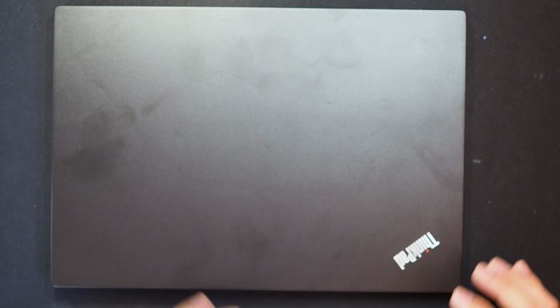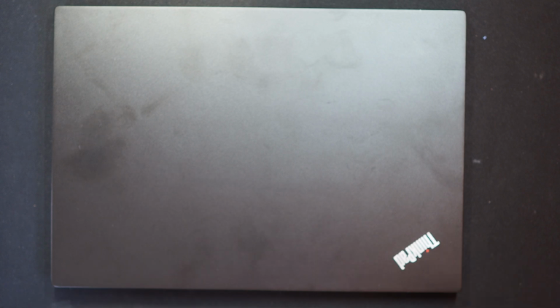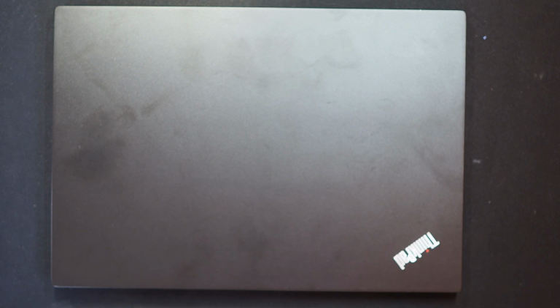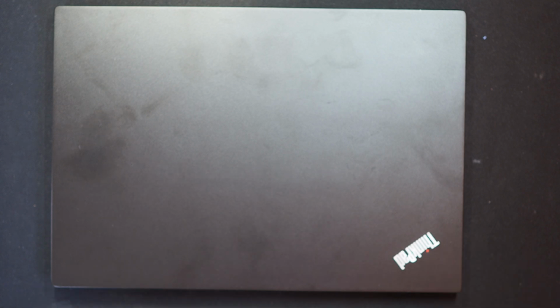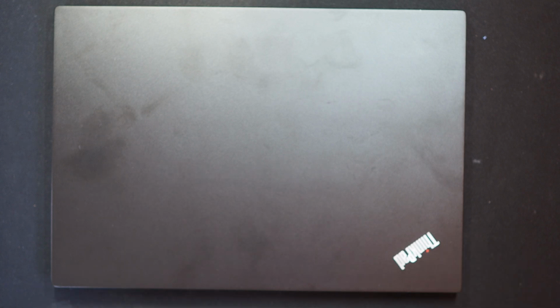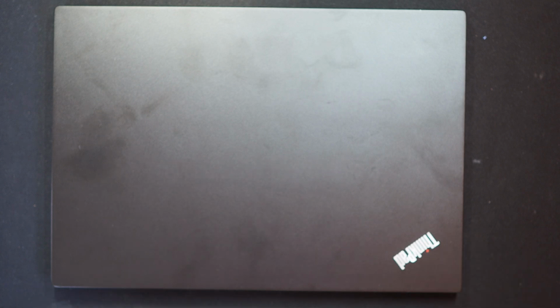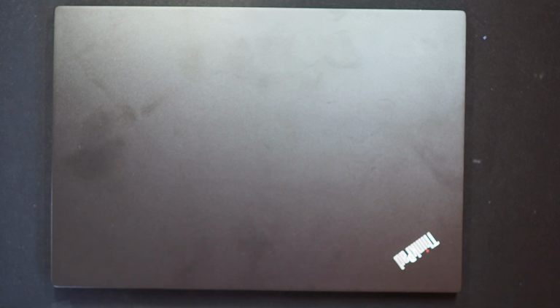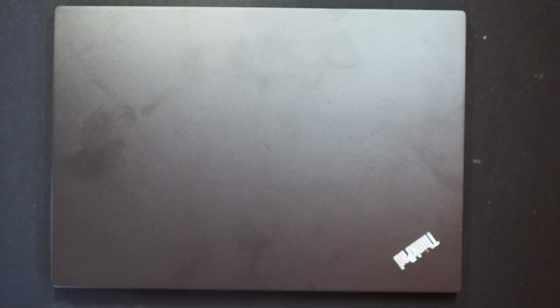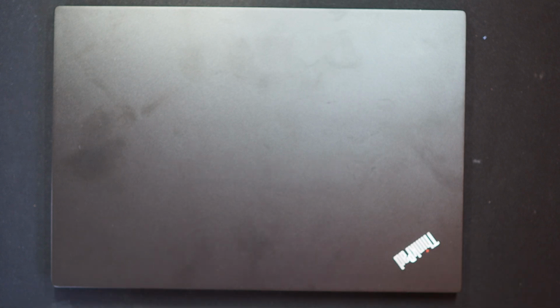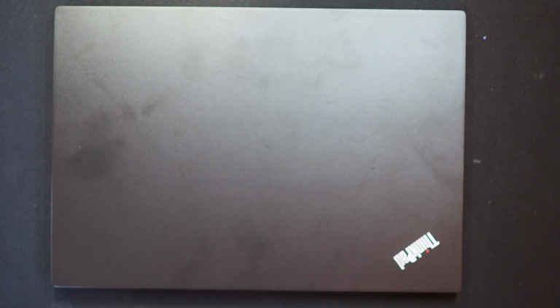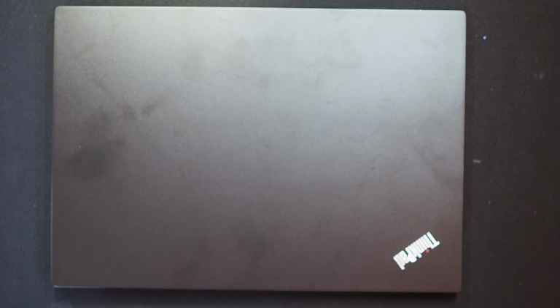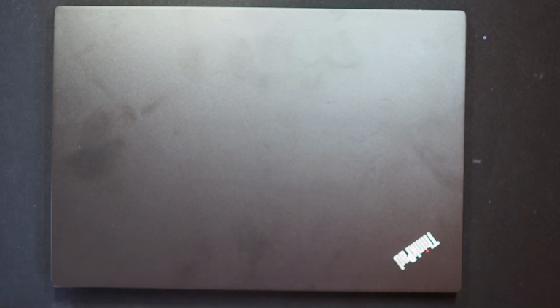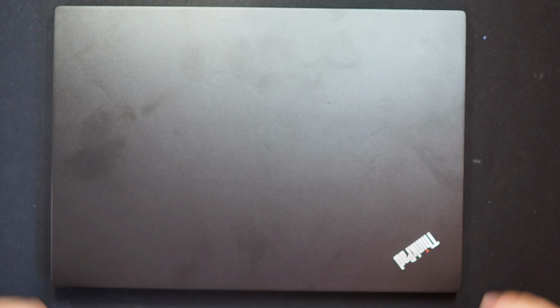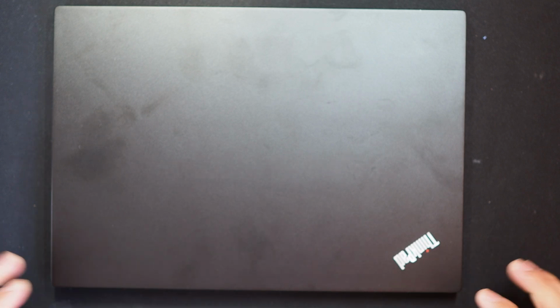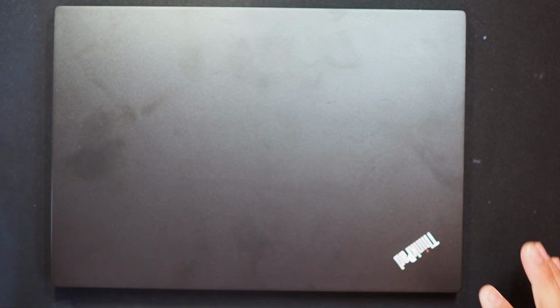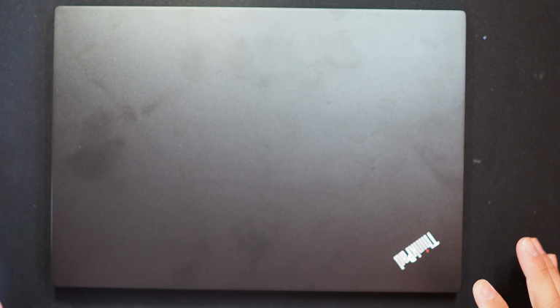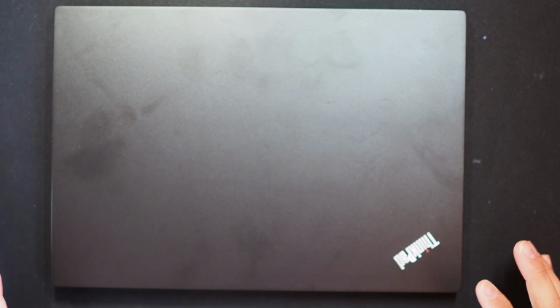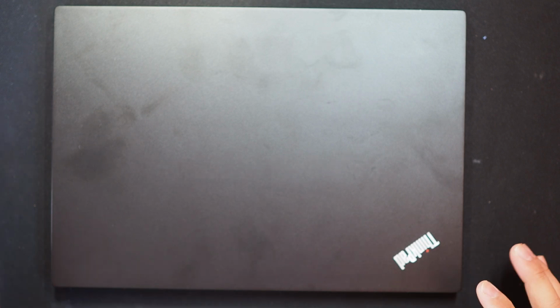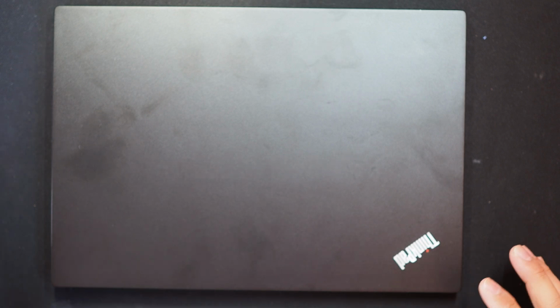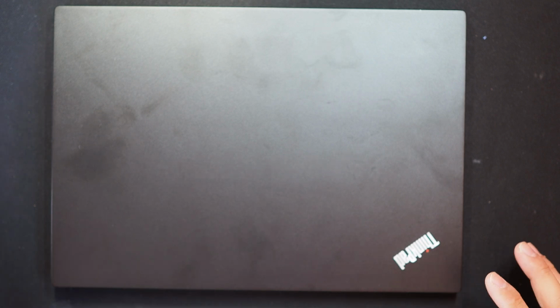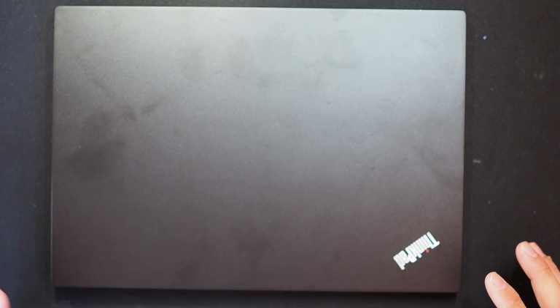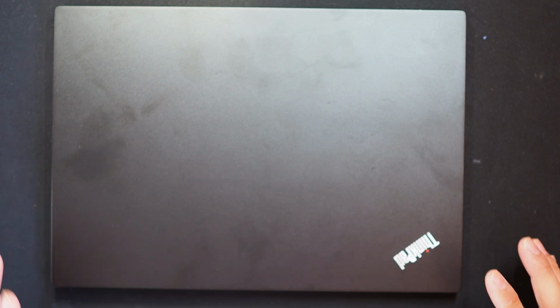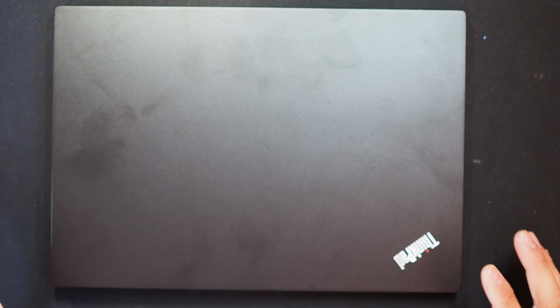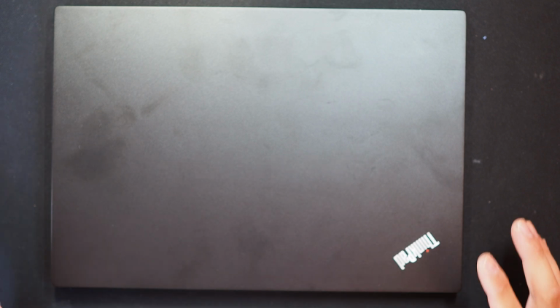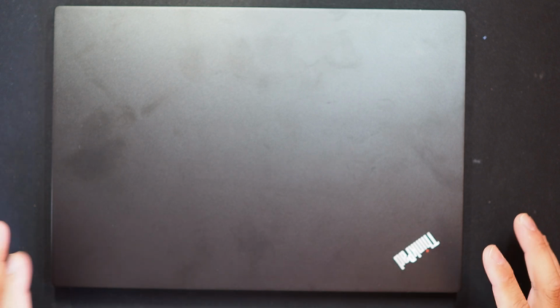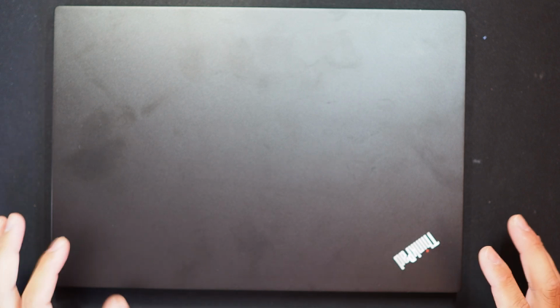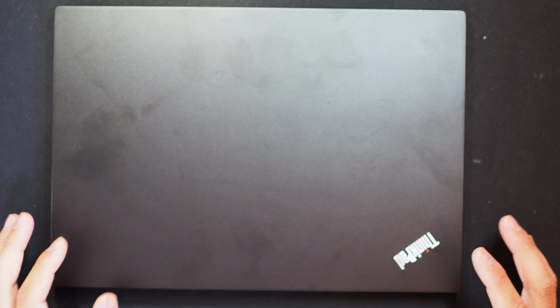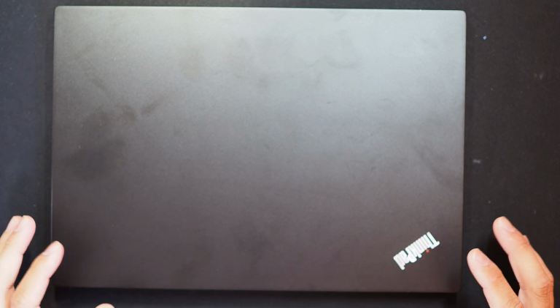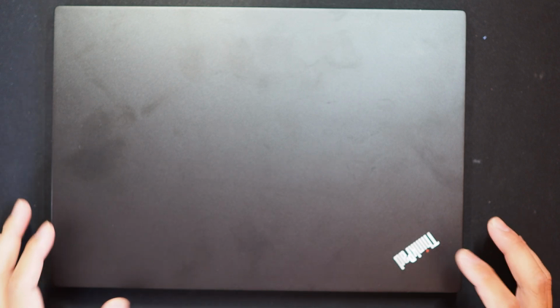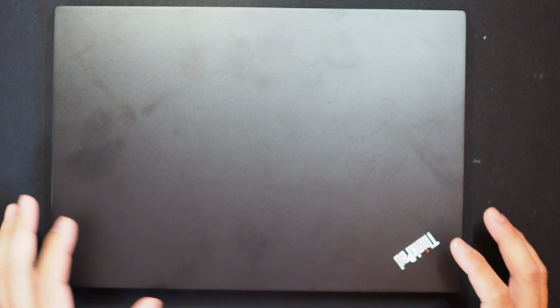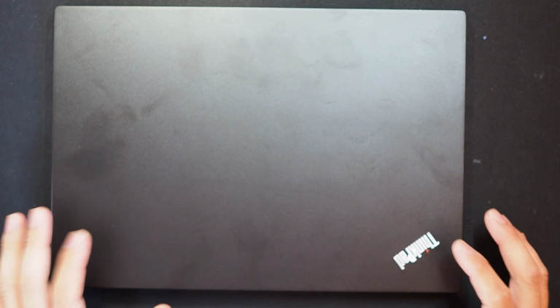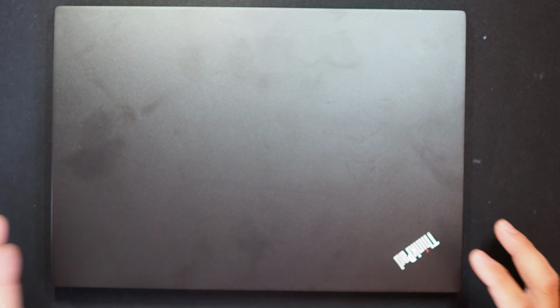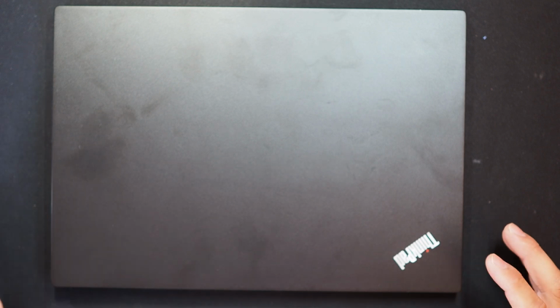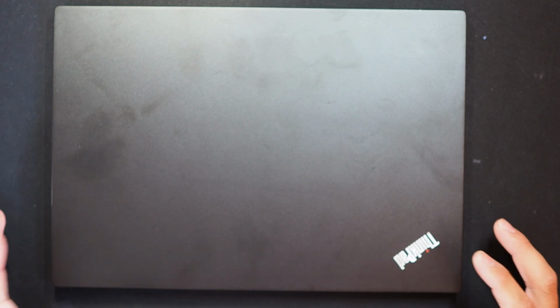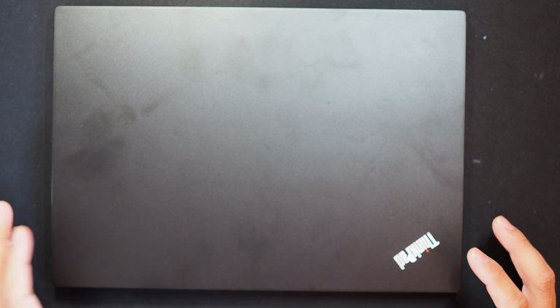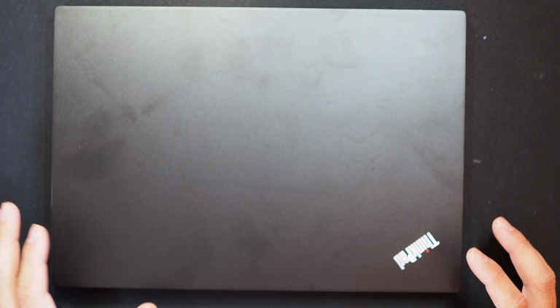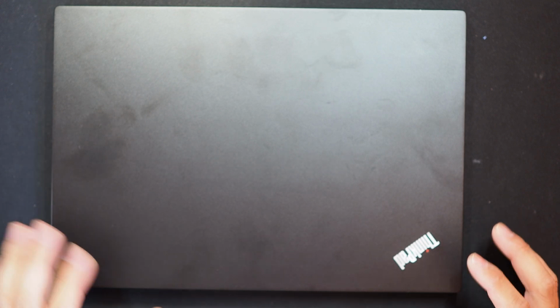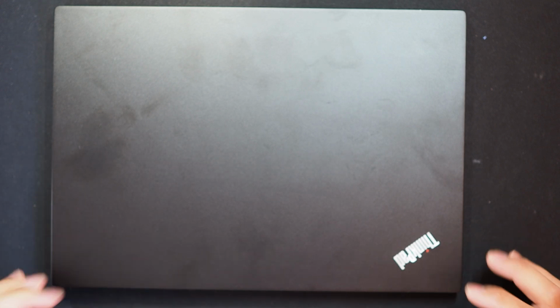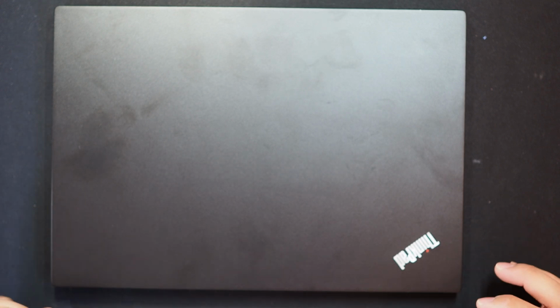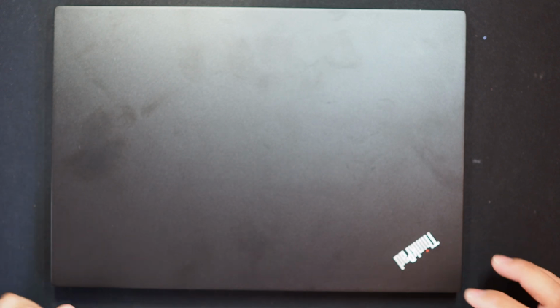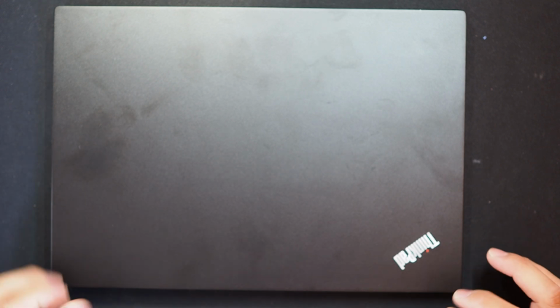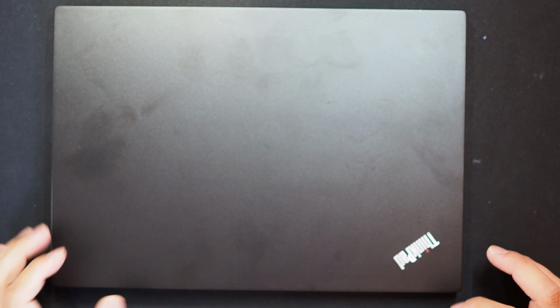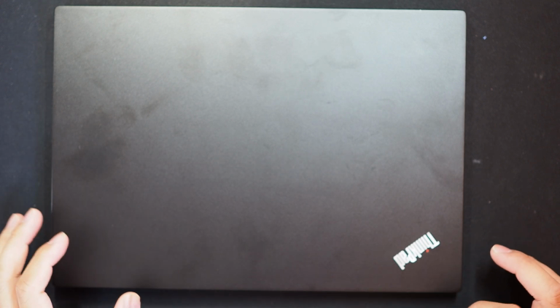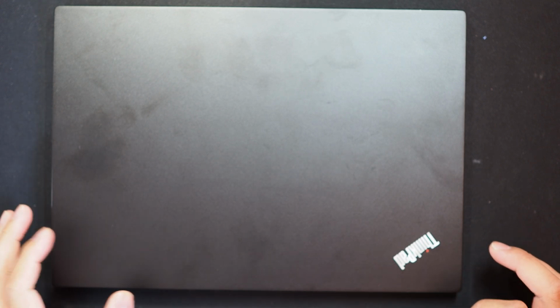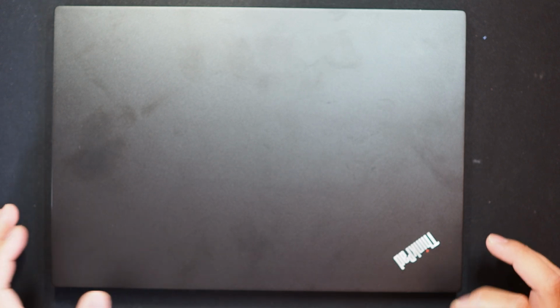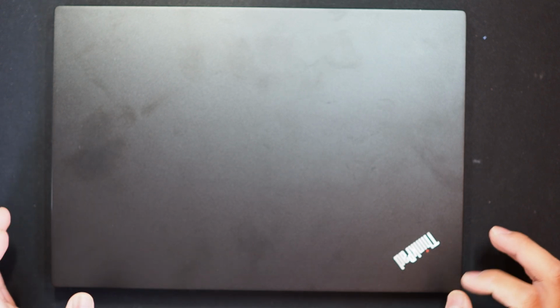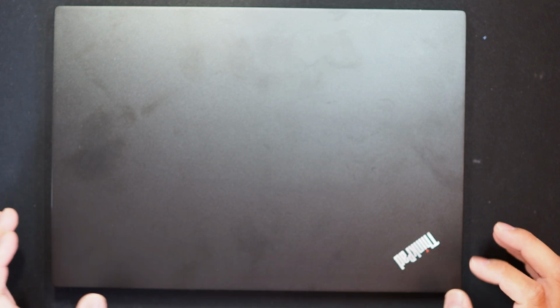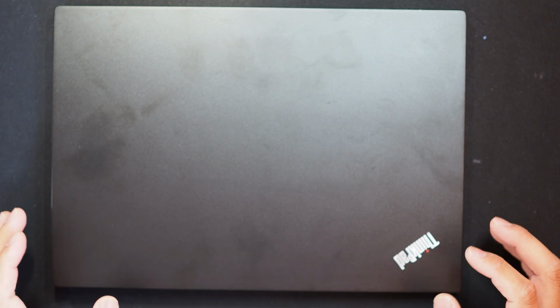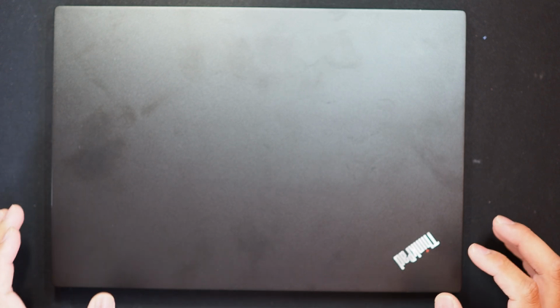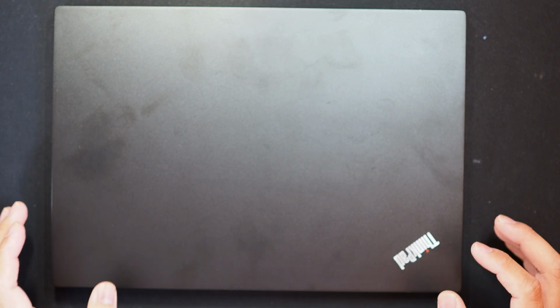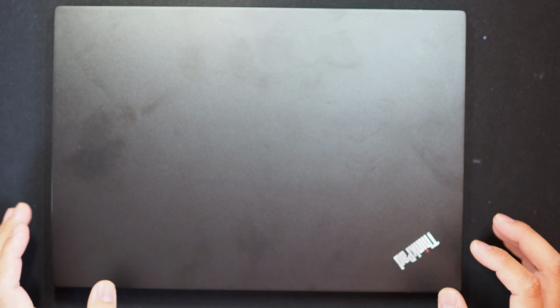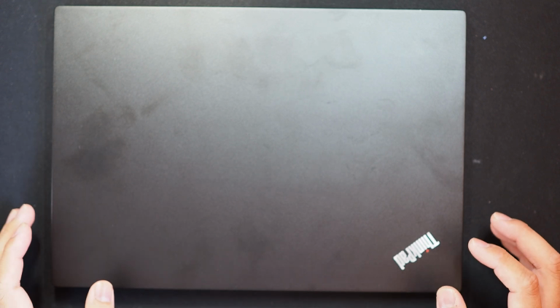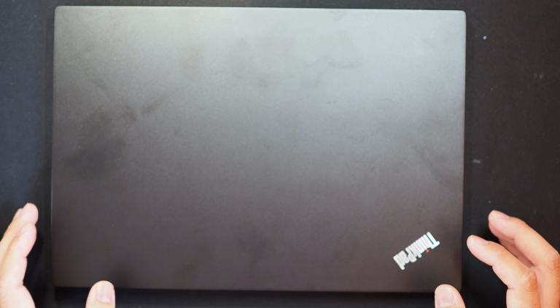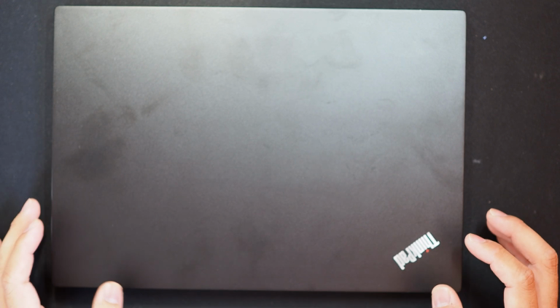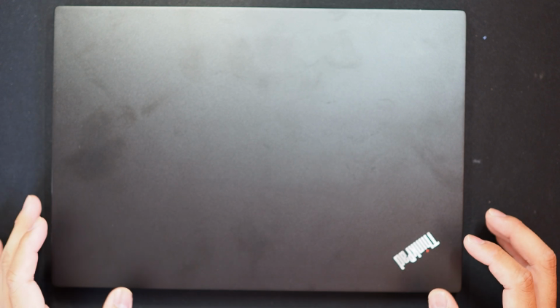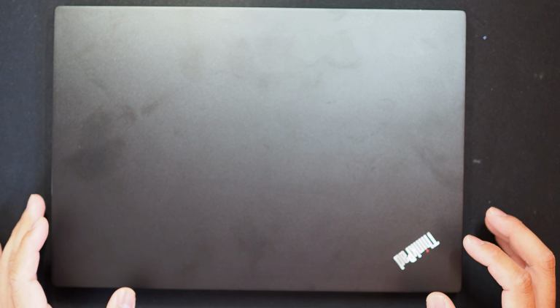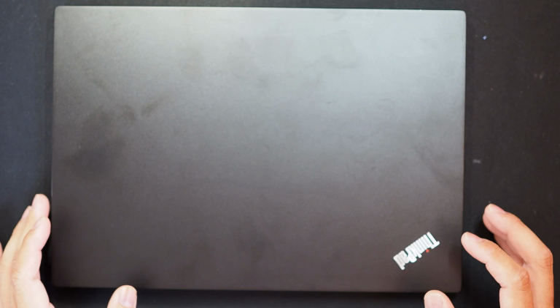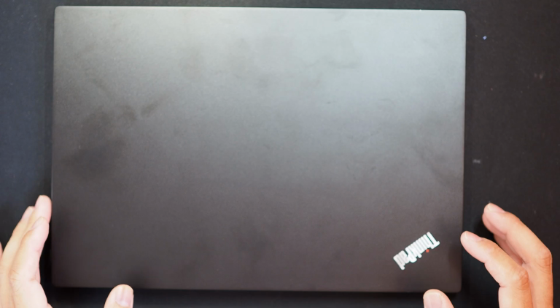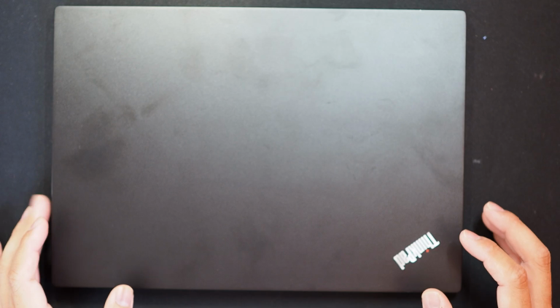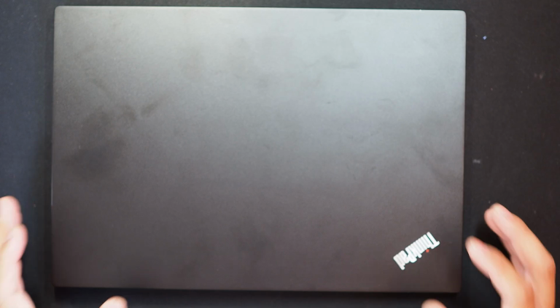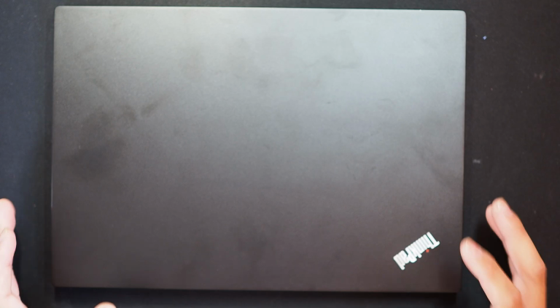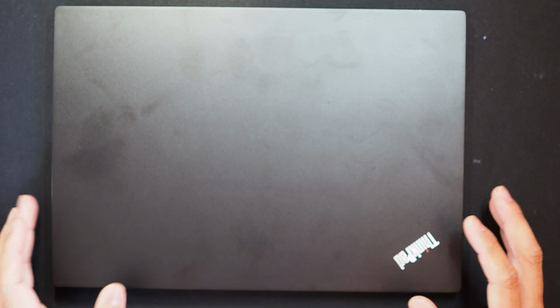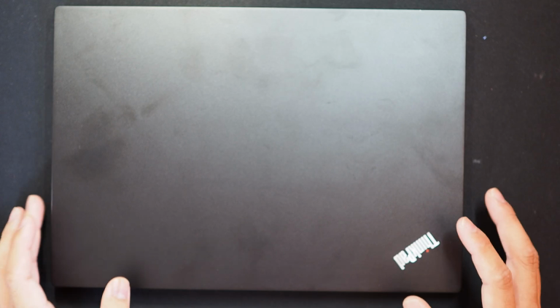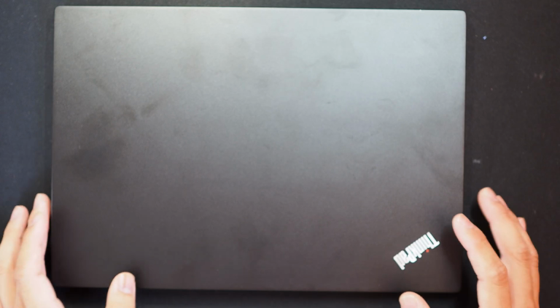Hi YouTube! This video will show you how to disassemble Lenovo ThinkPad L13 Gen 2 laptops.